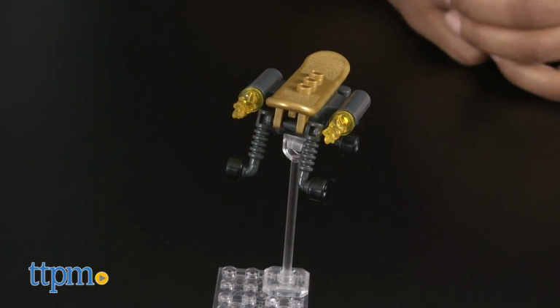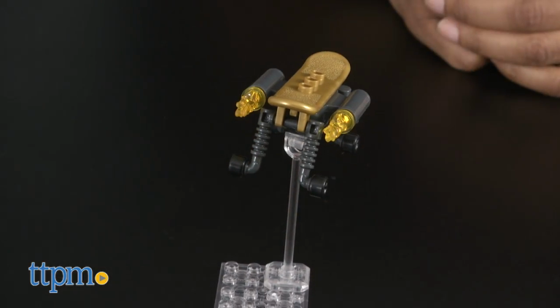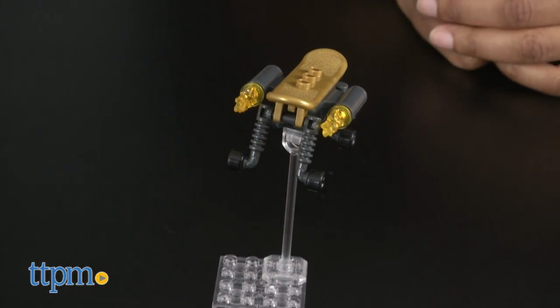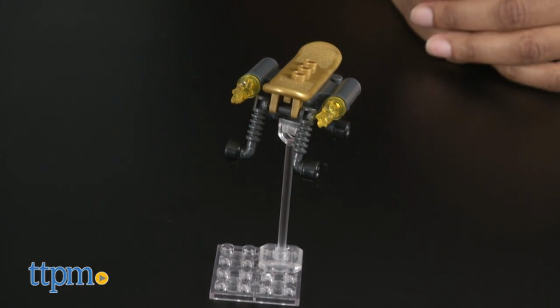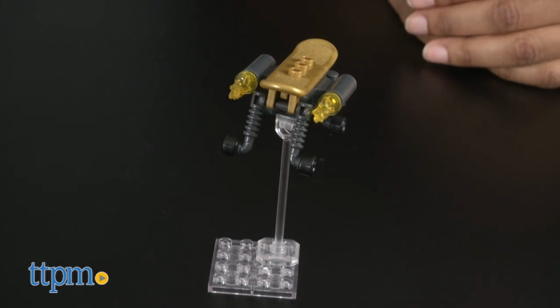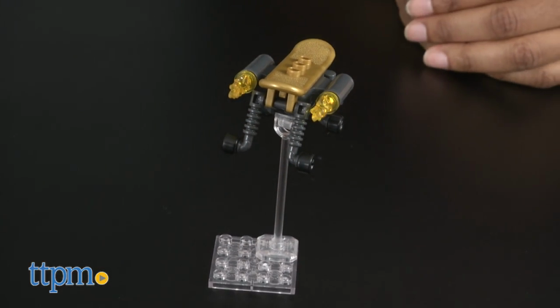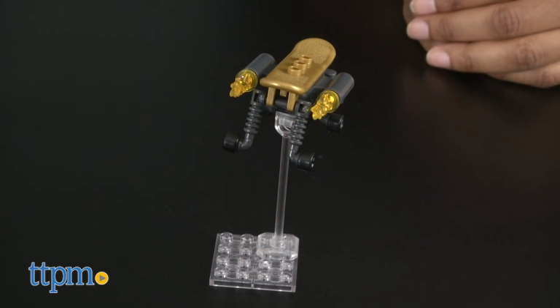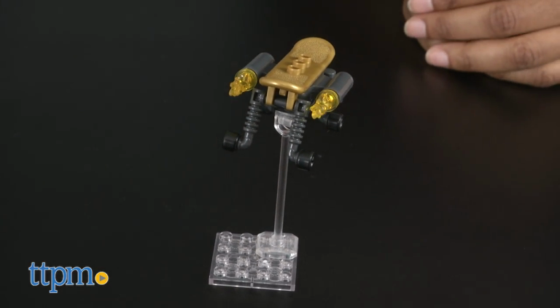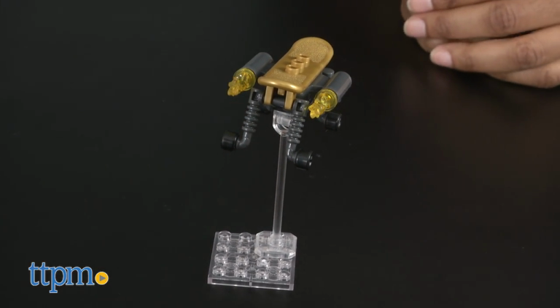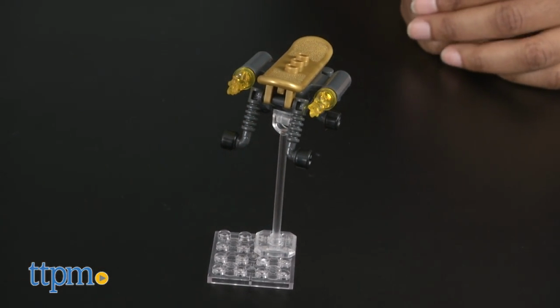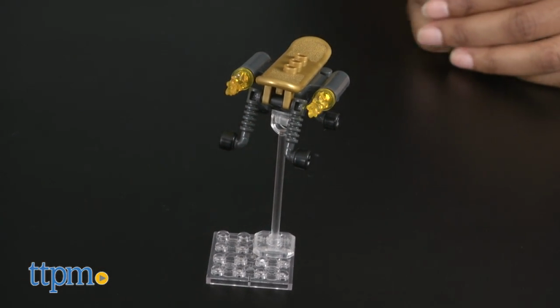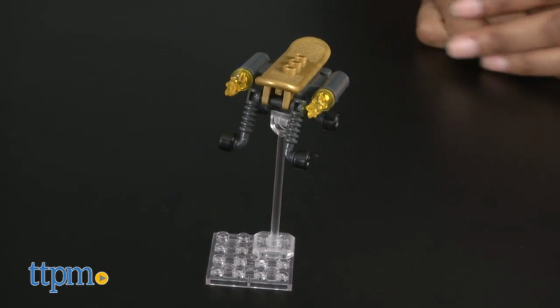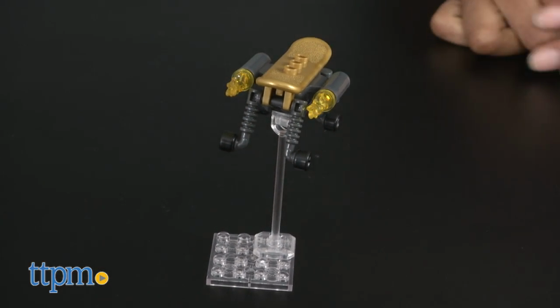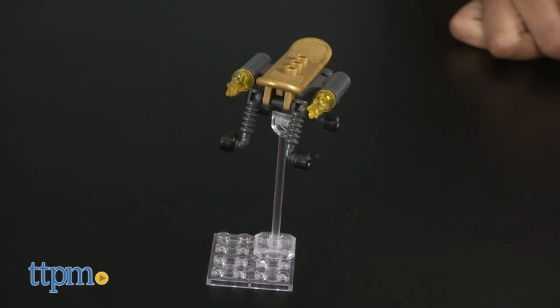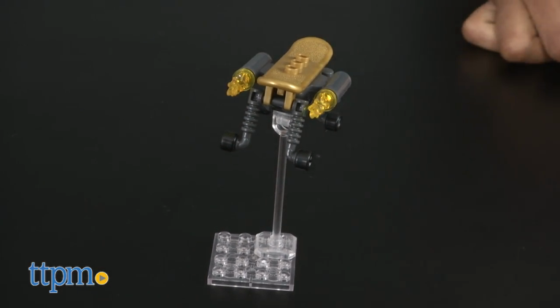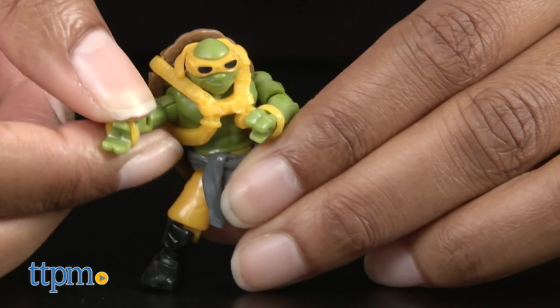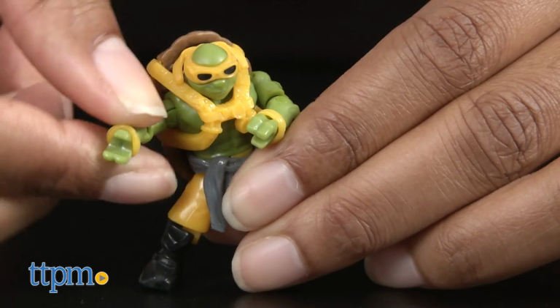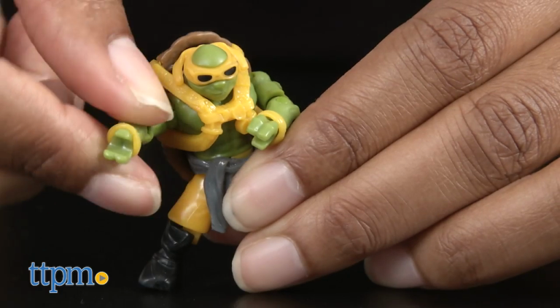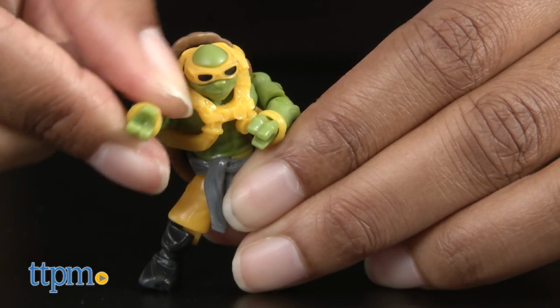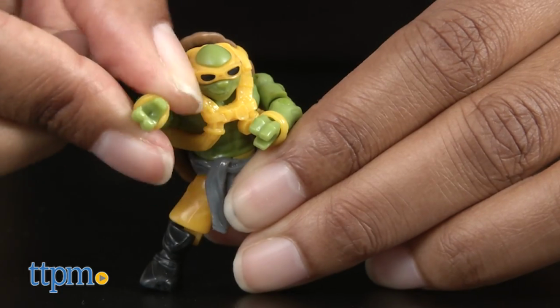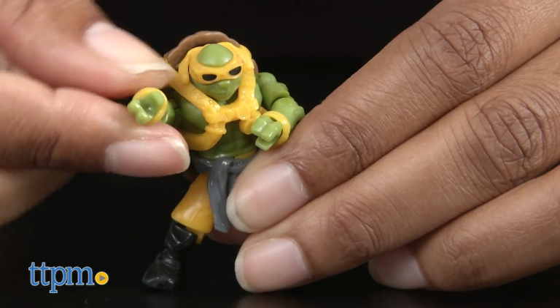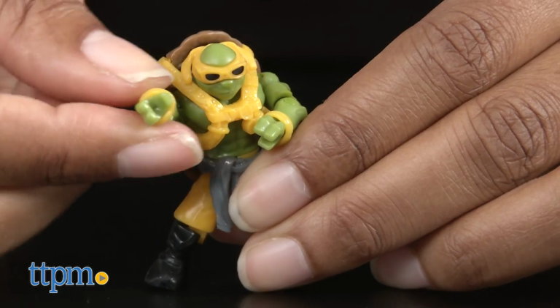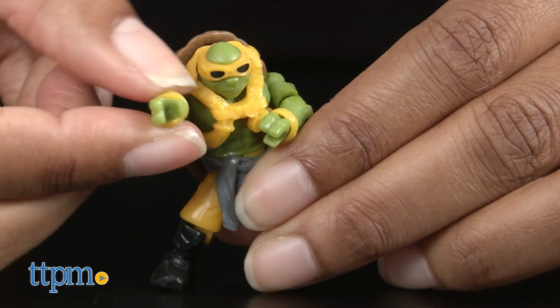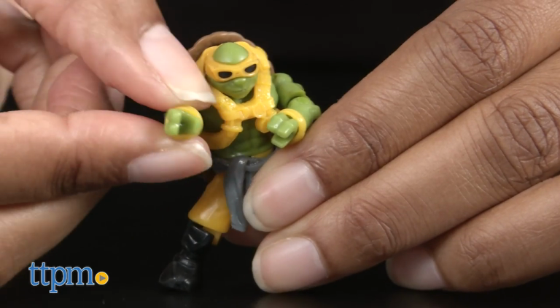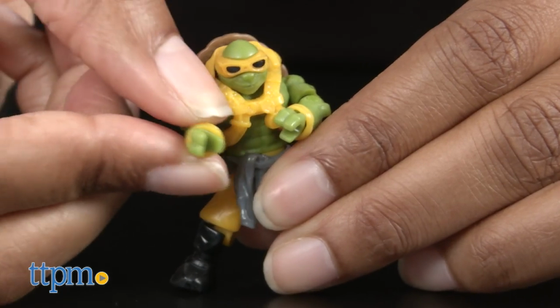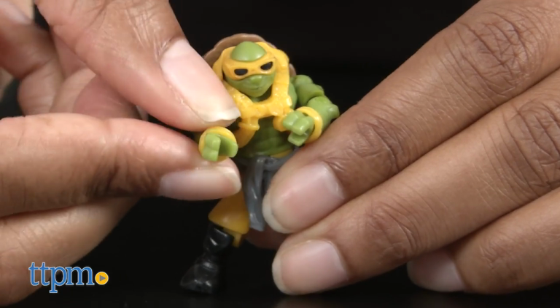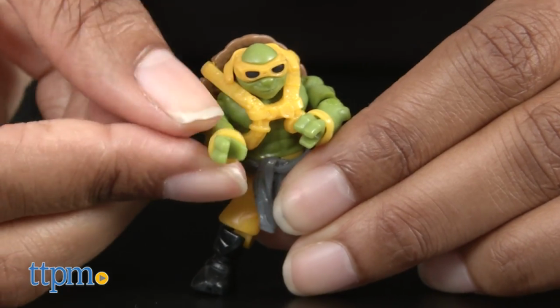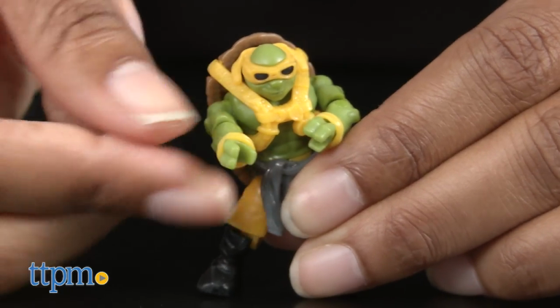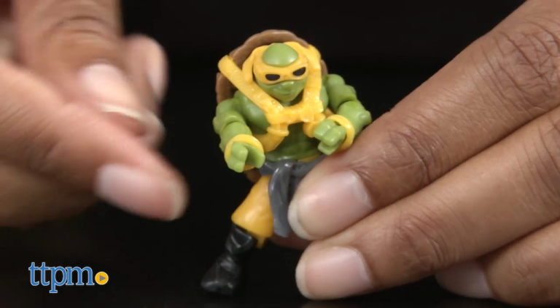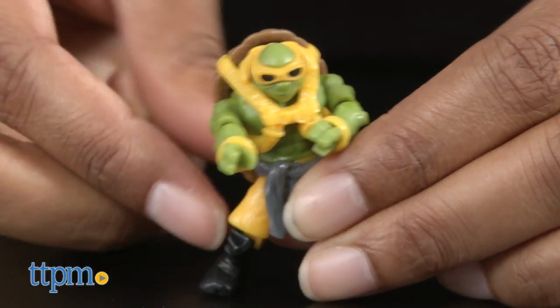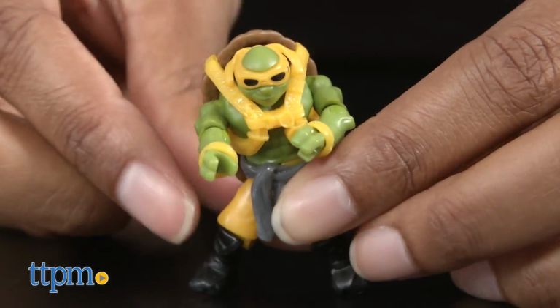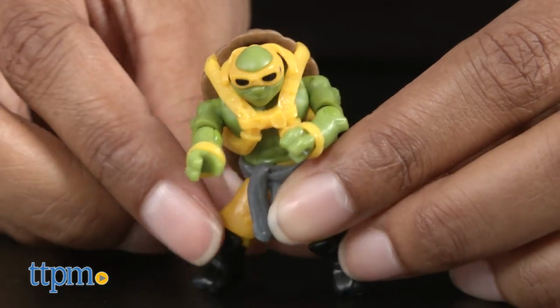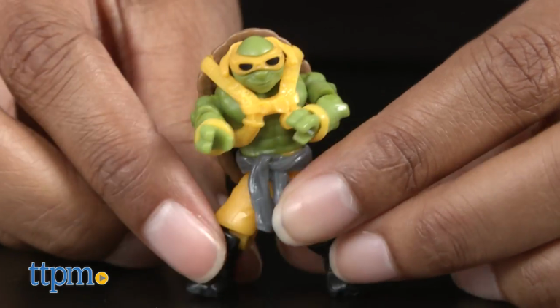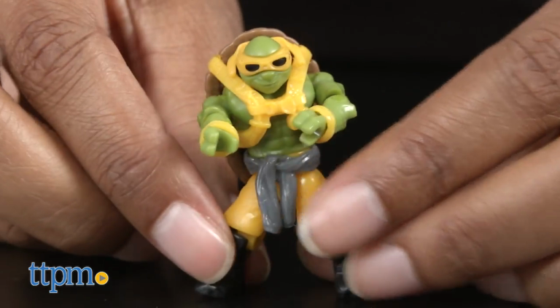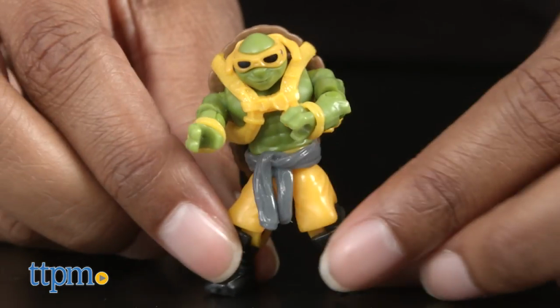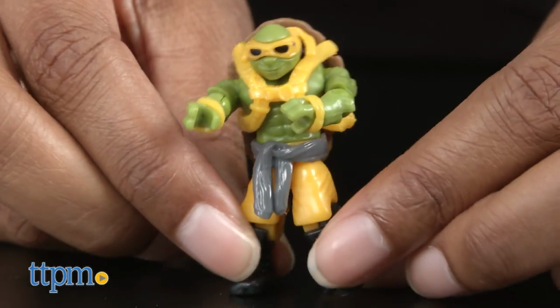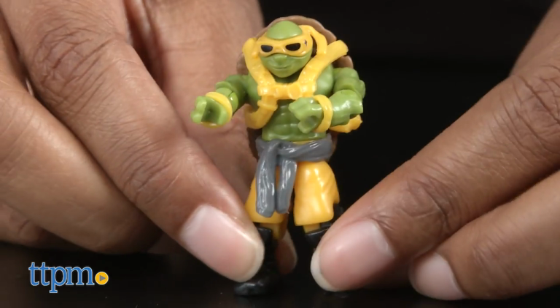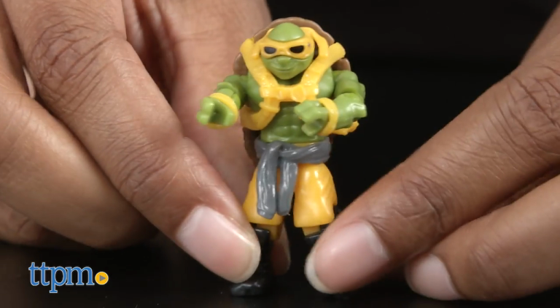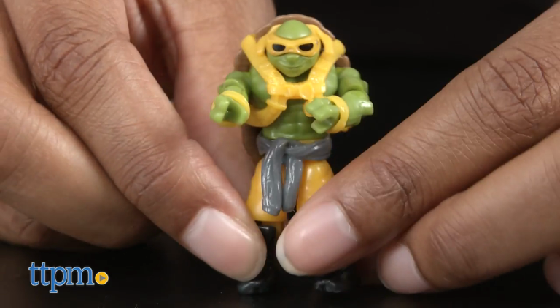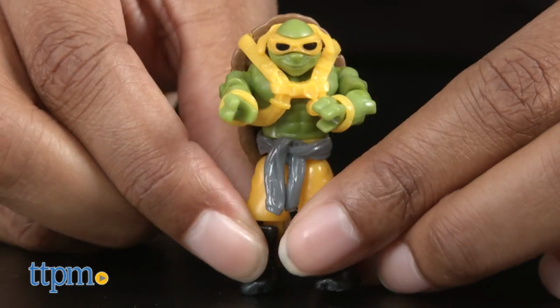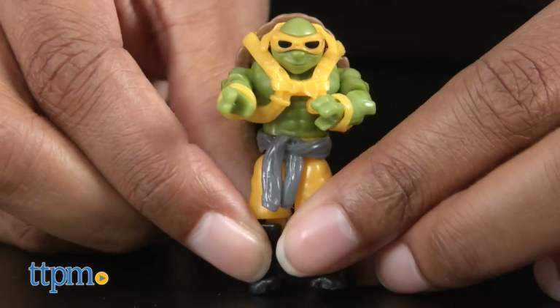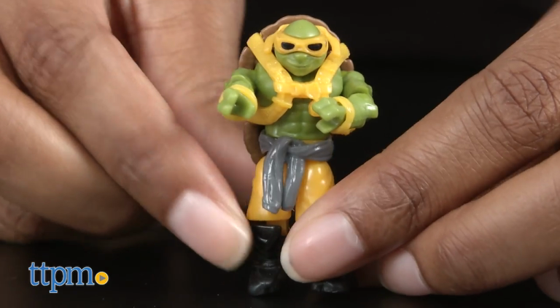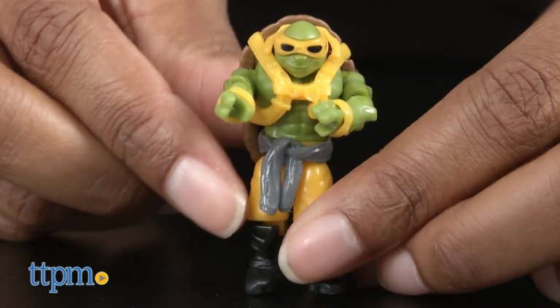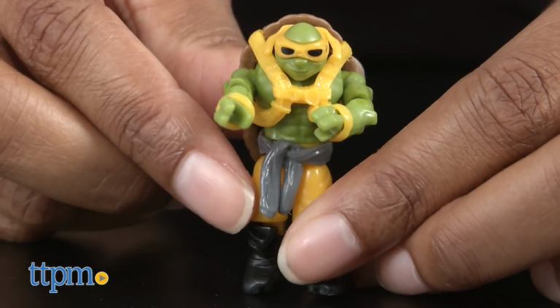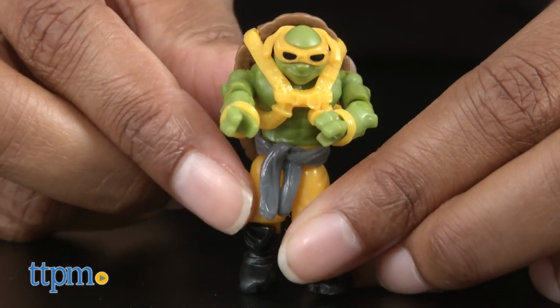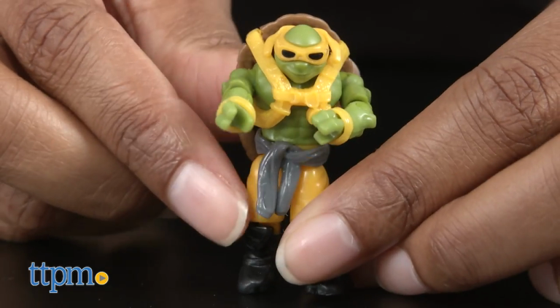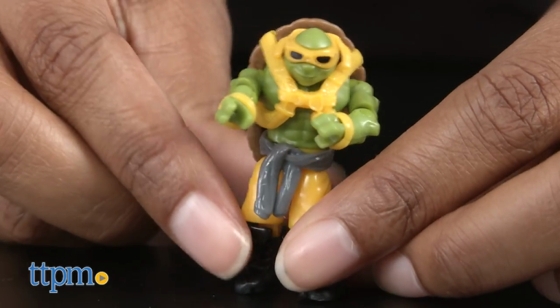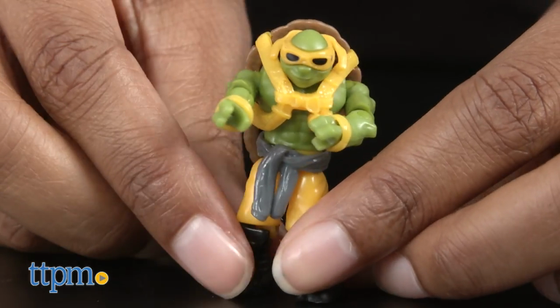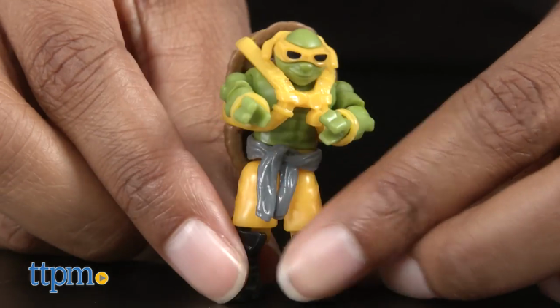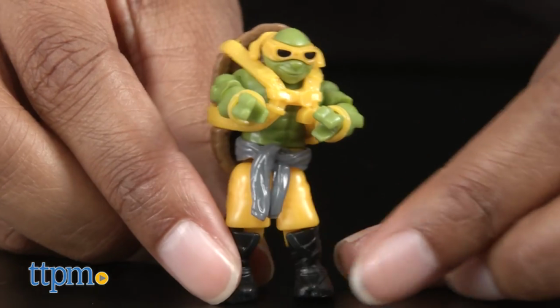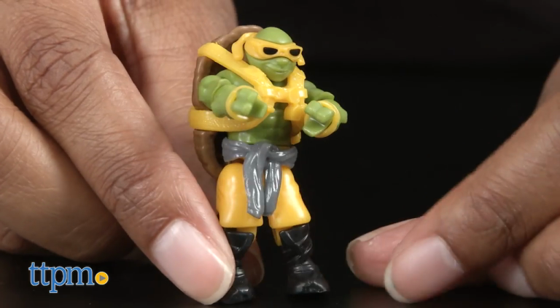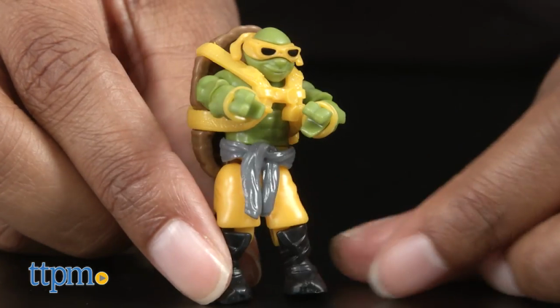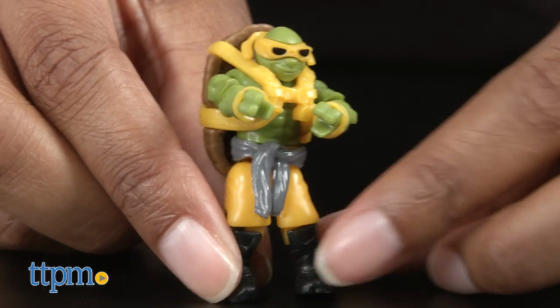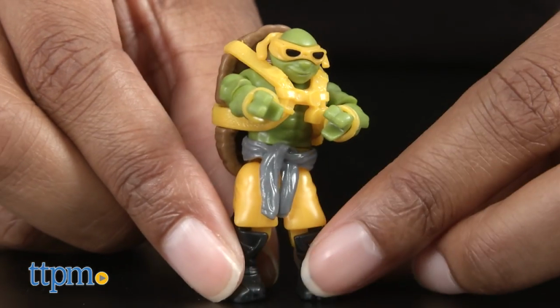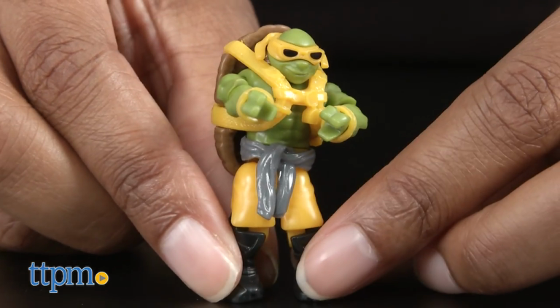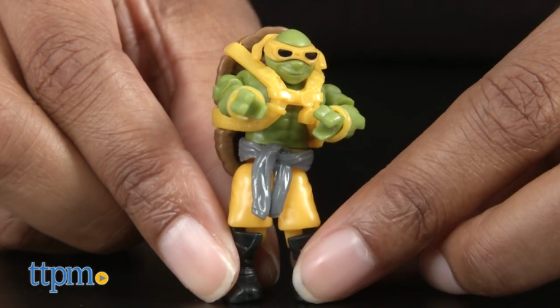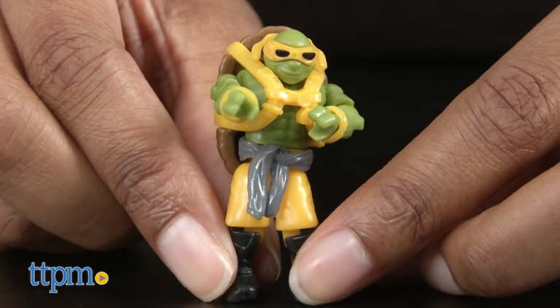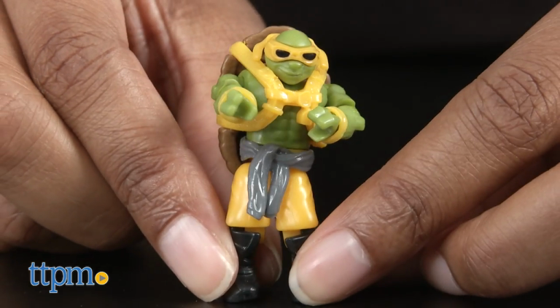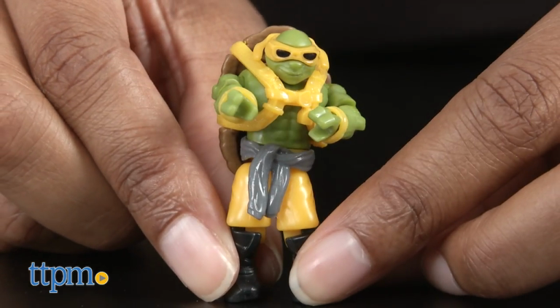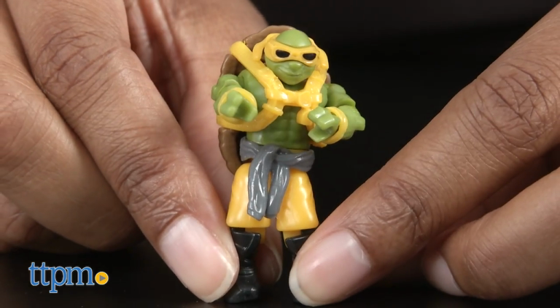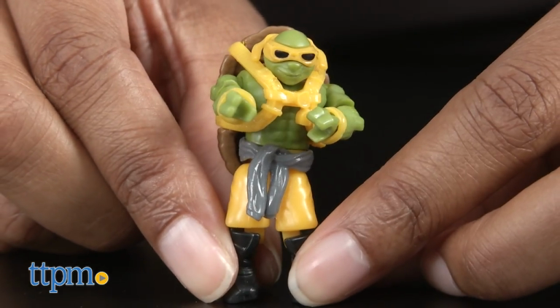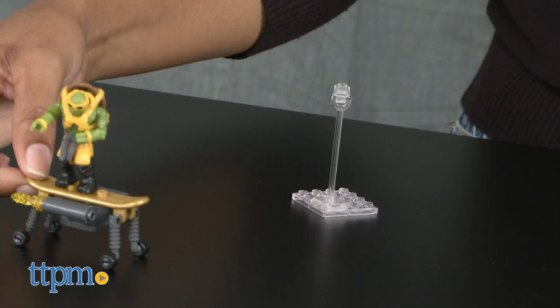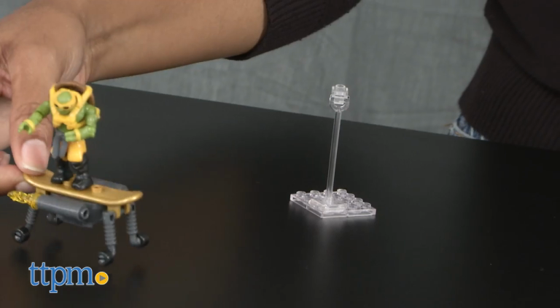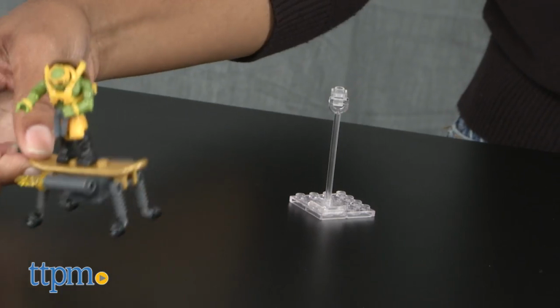The Mikey figure is fully articulated with signature outfit details. This set took us about 10 minutes to build. Instructions are included.